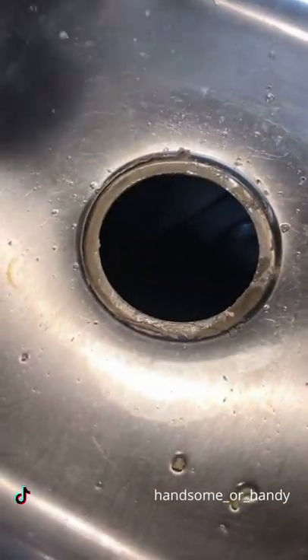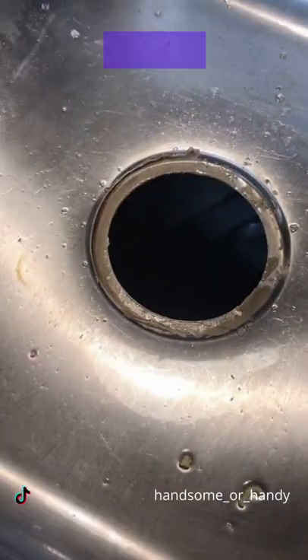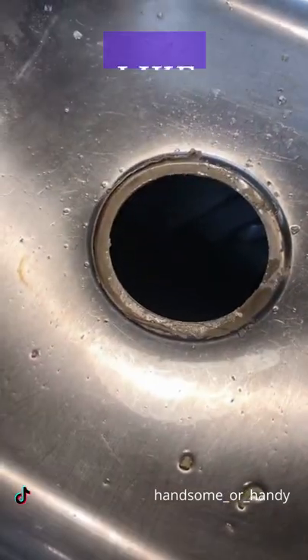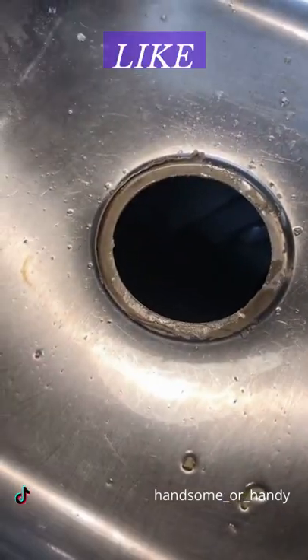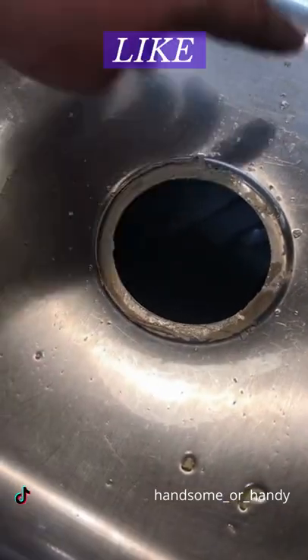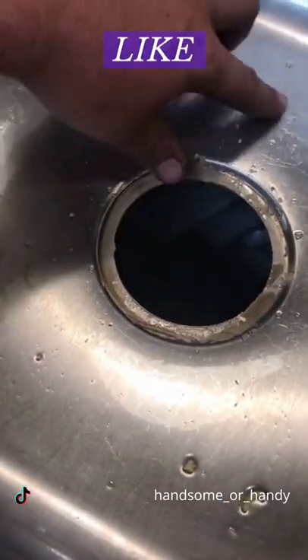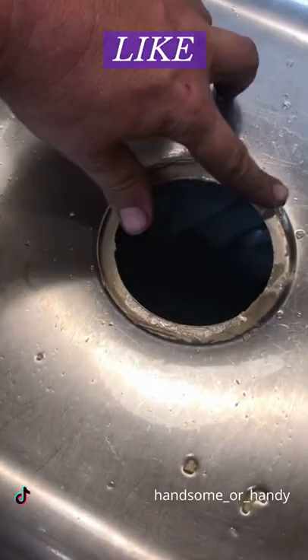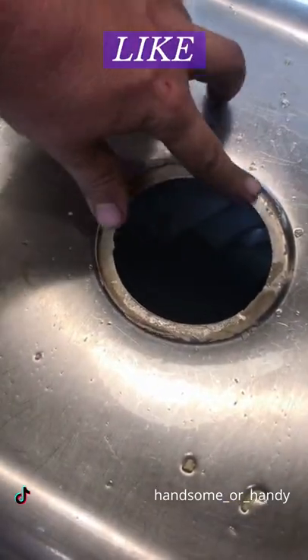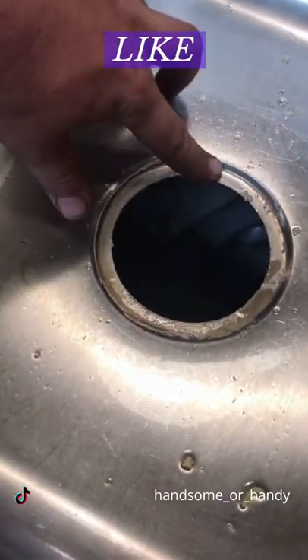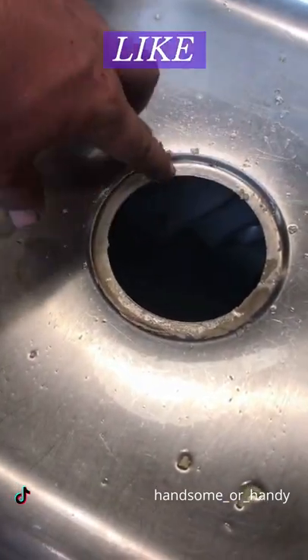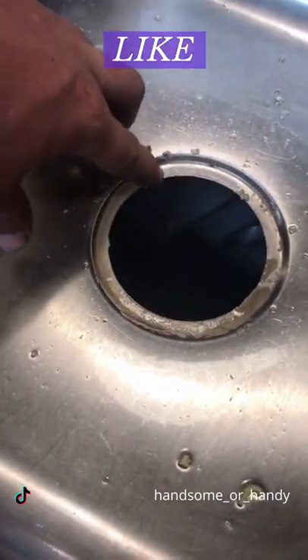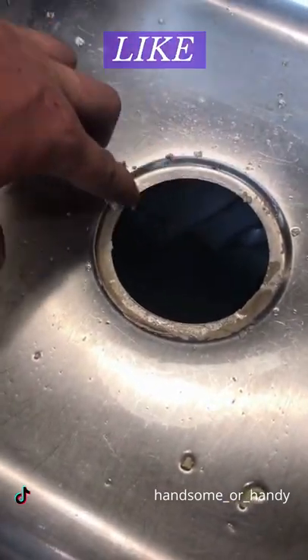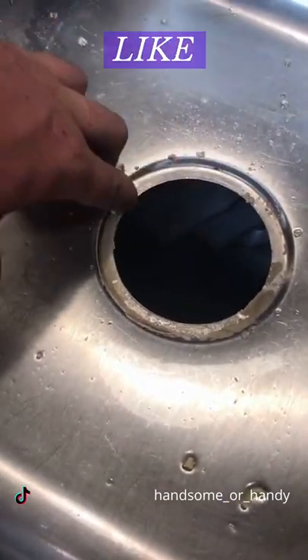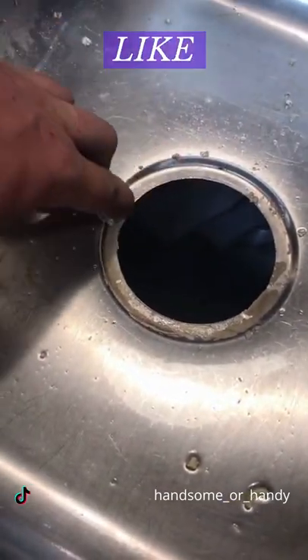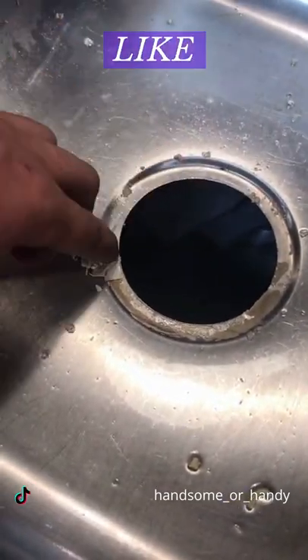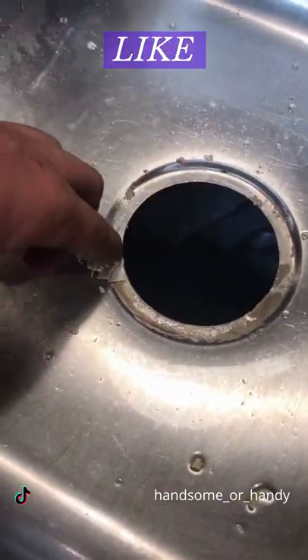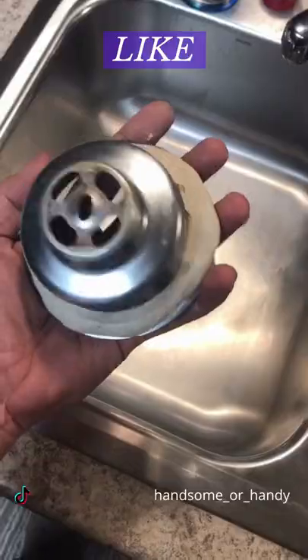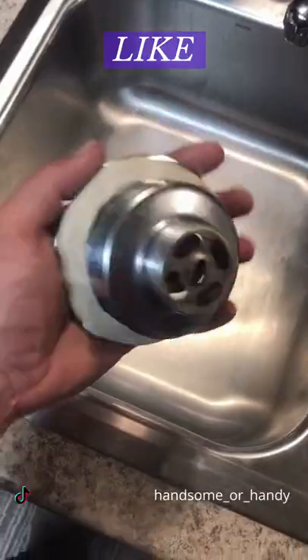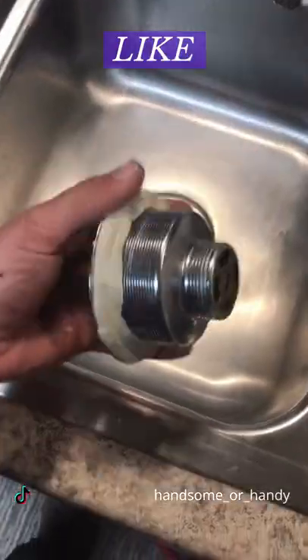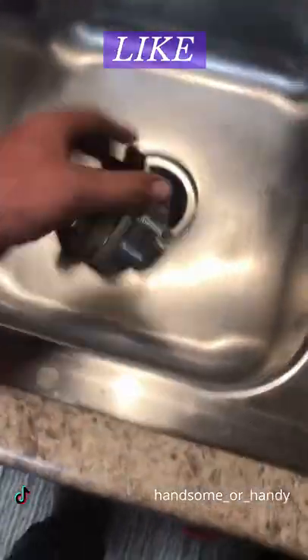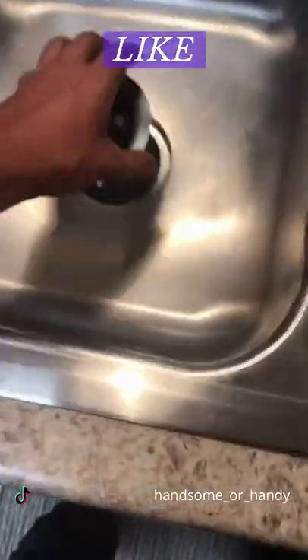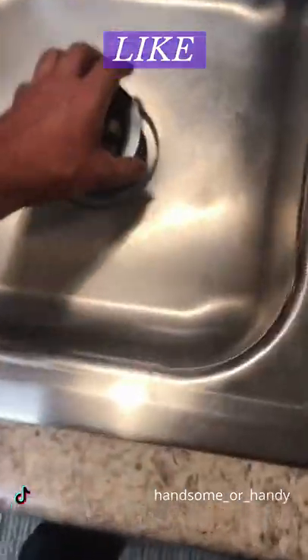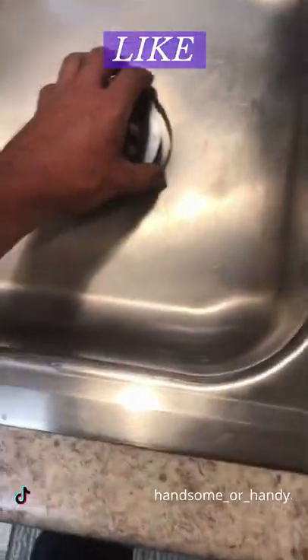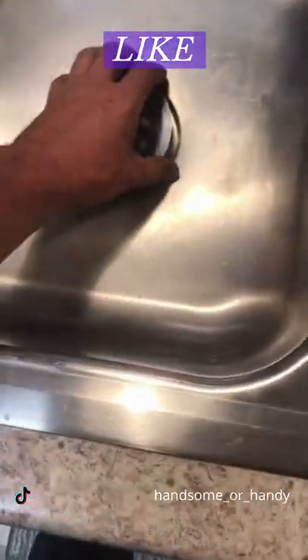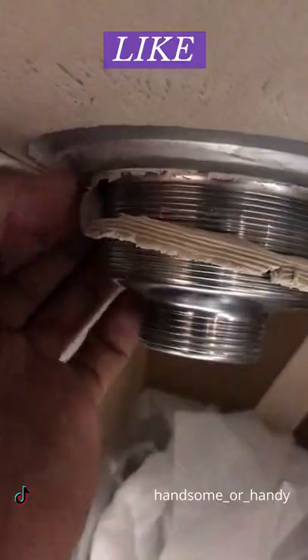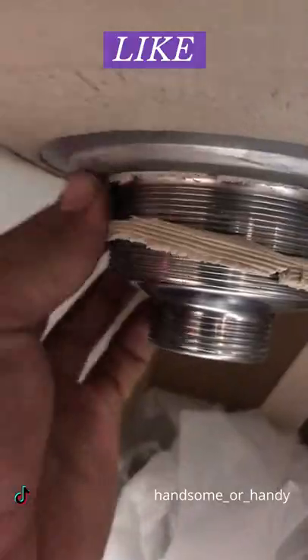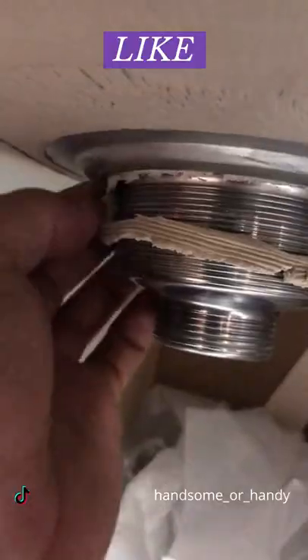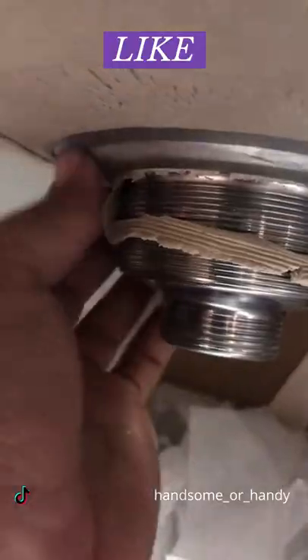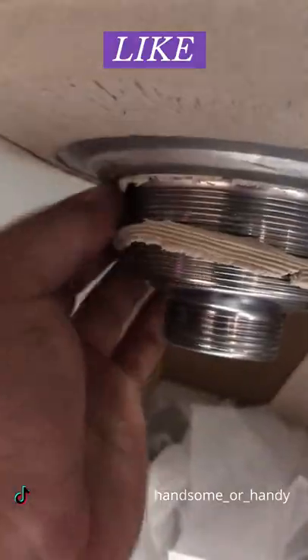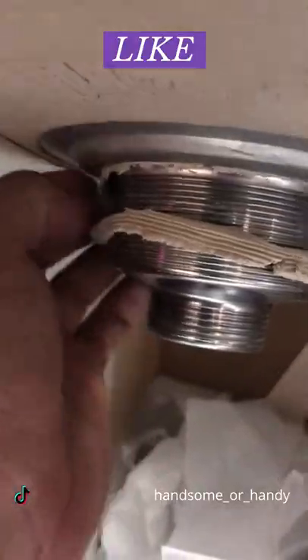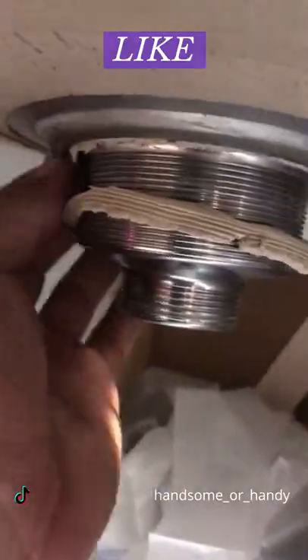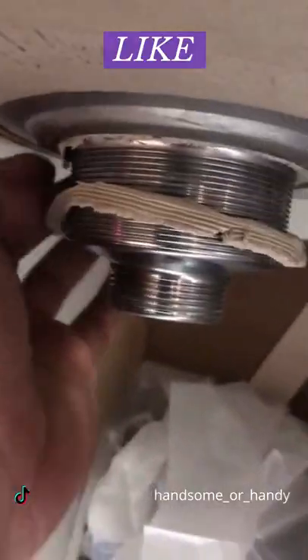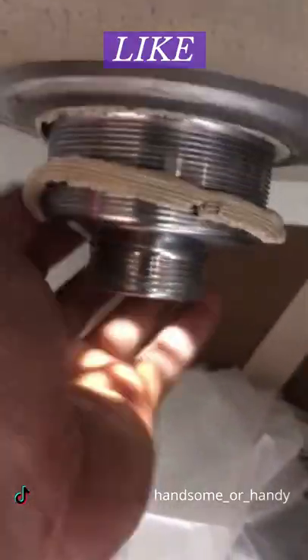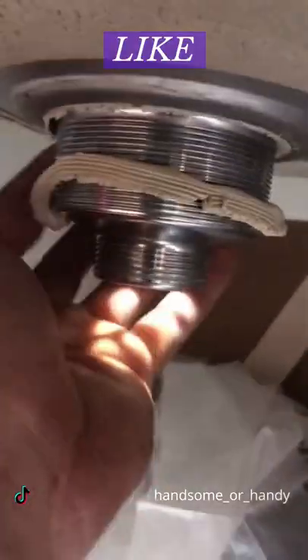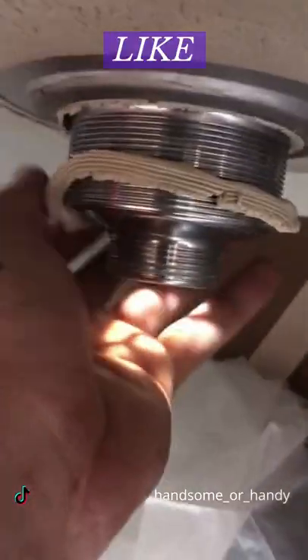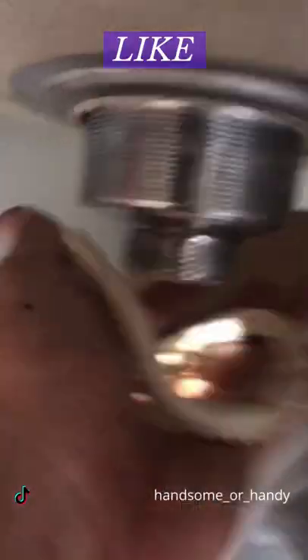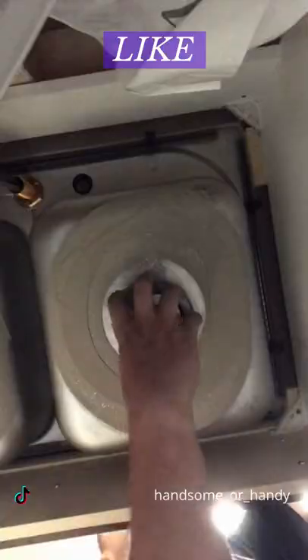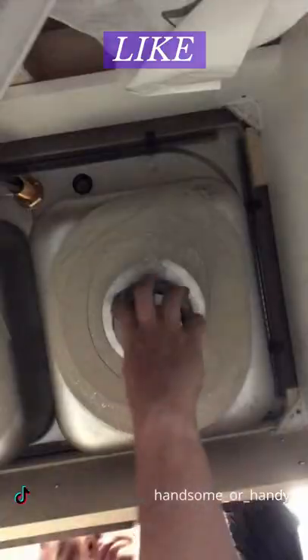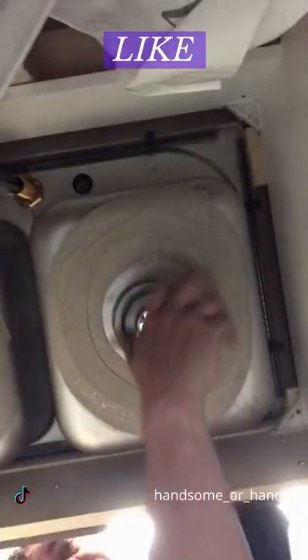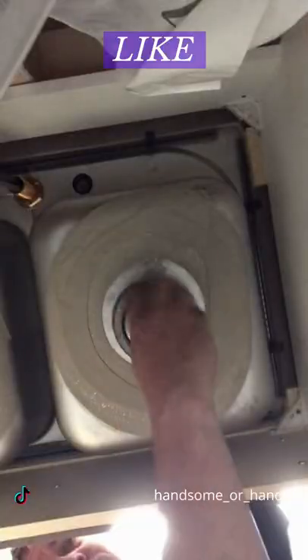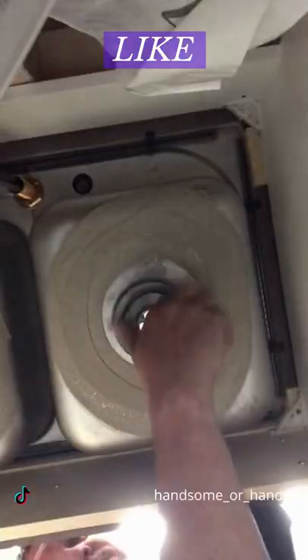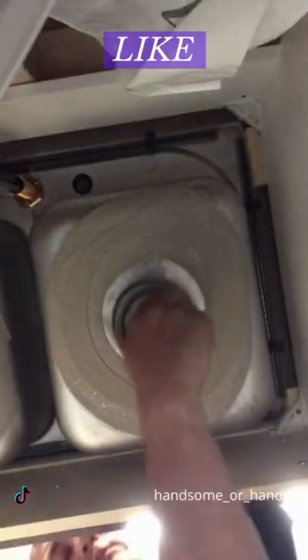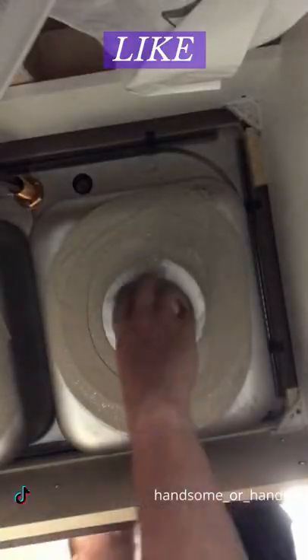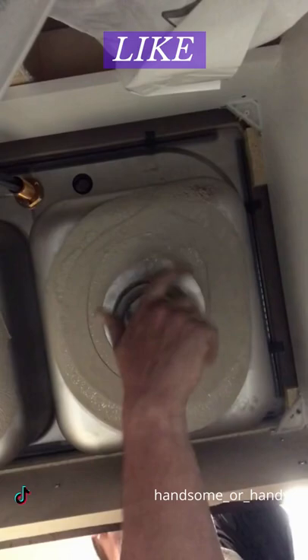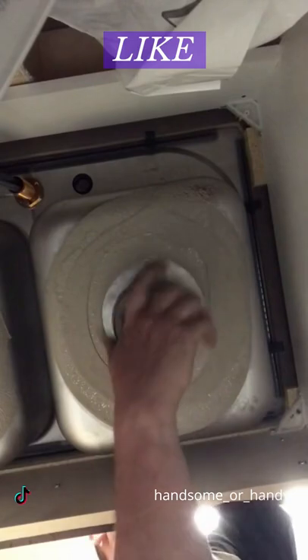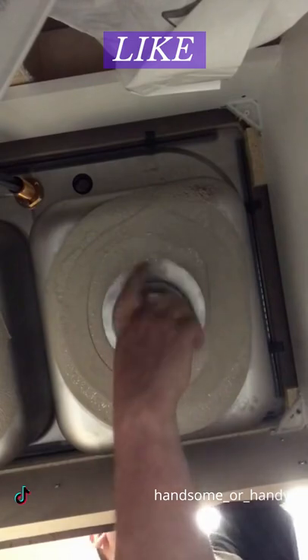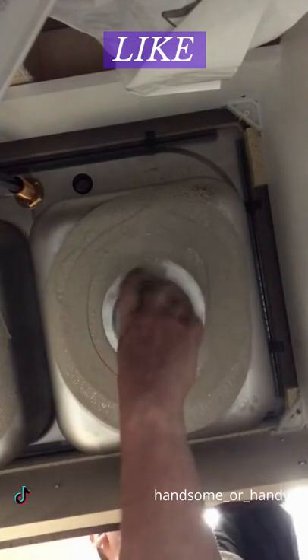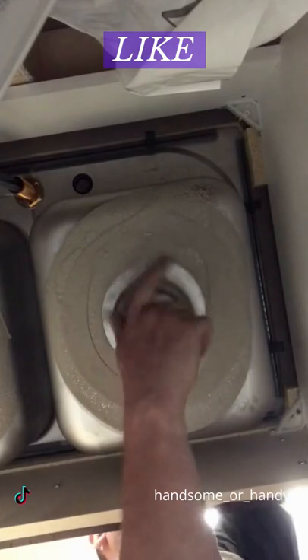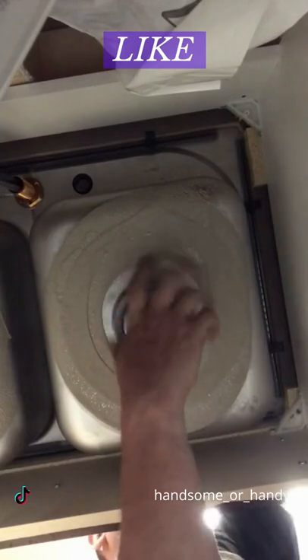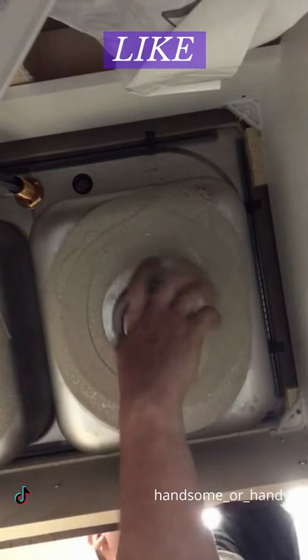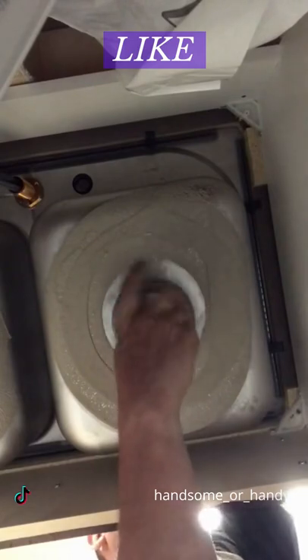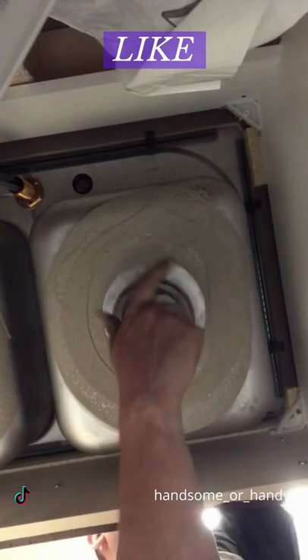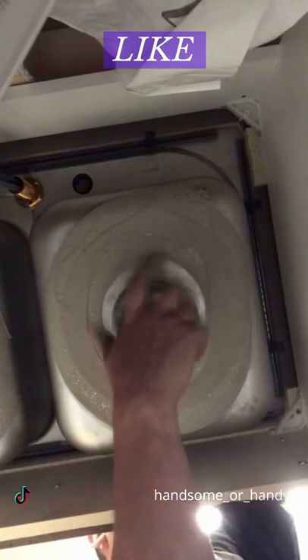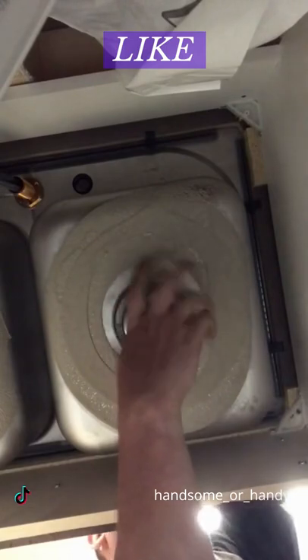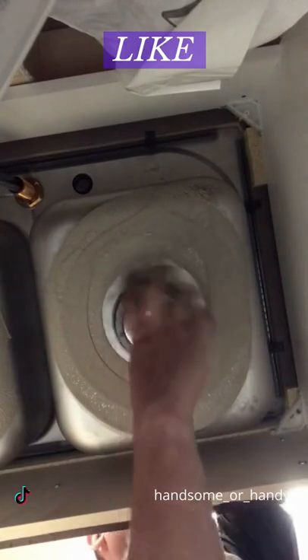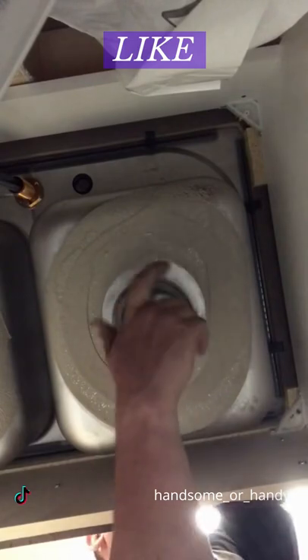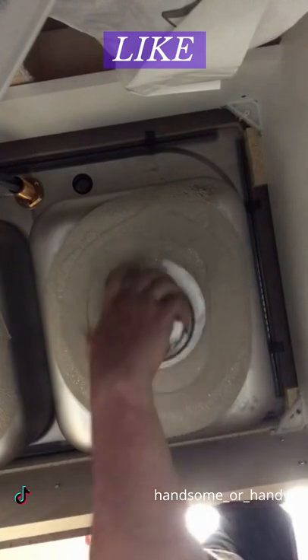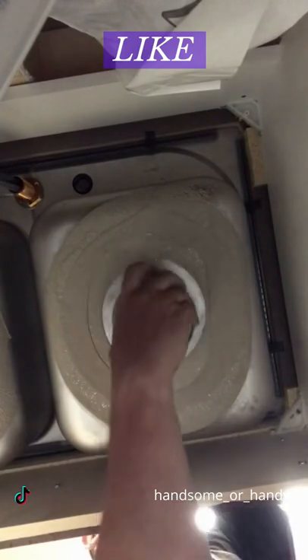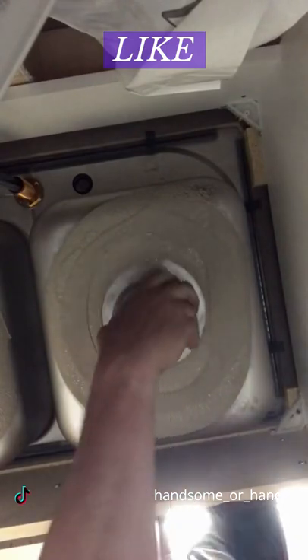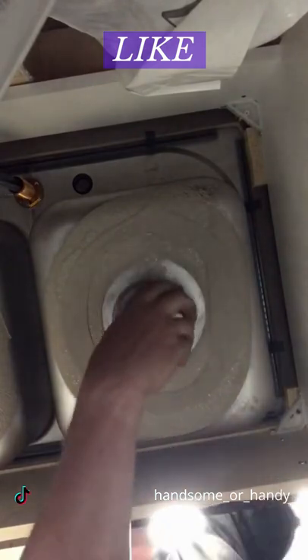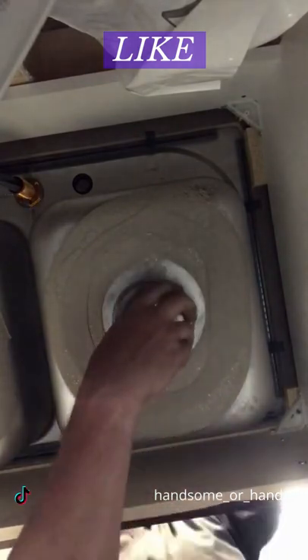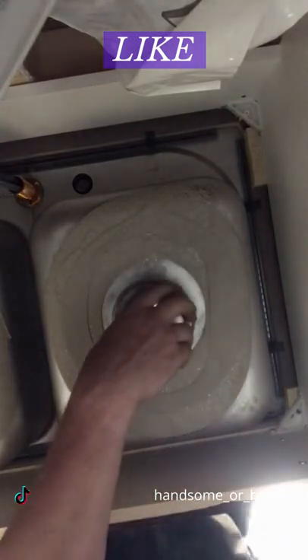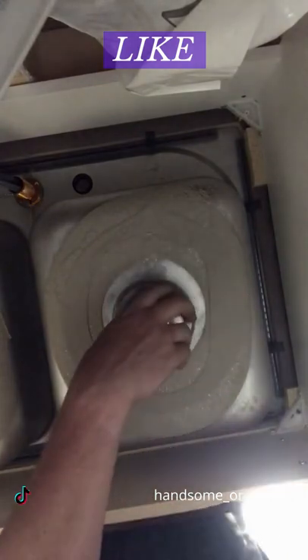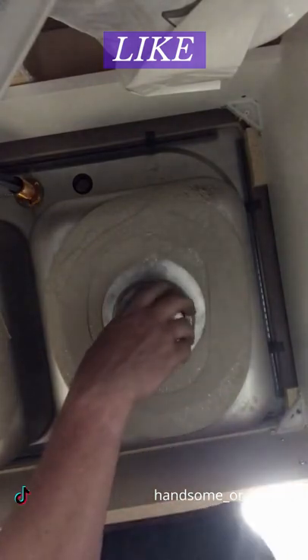Clean out the old plumber's putty, put in new, cut off the excess, and tighten it up by hand.